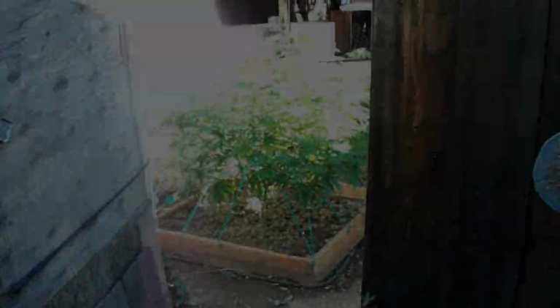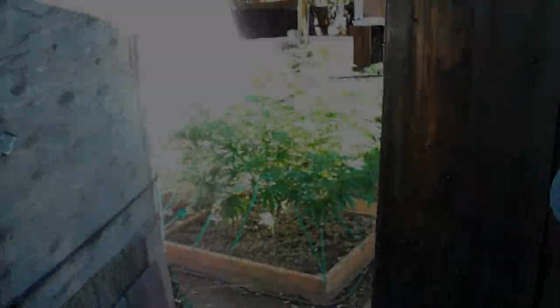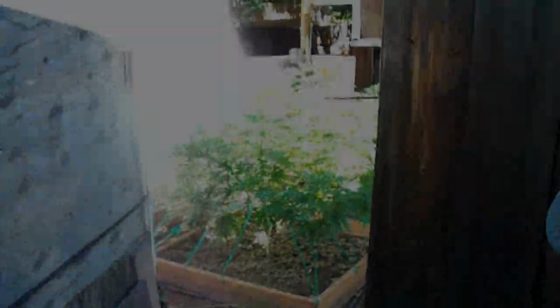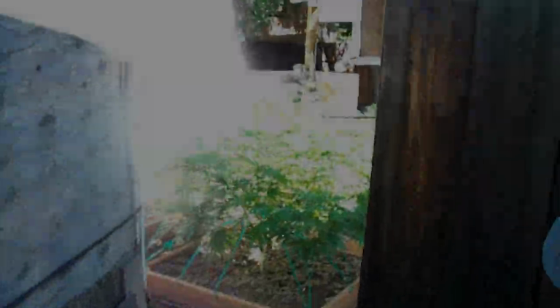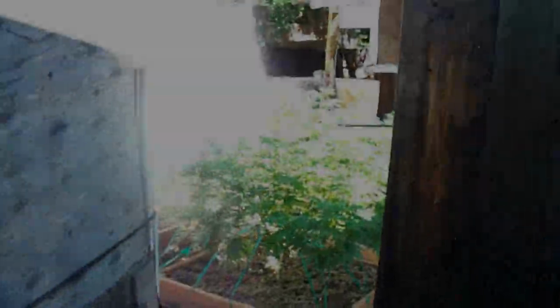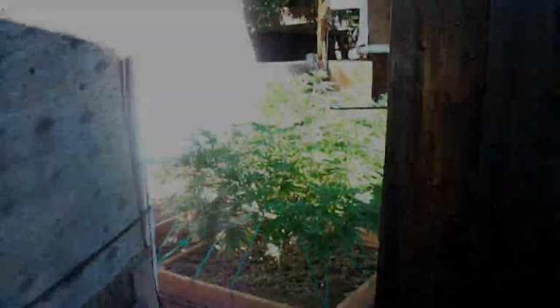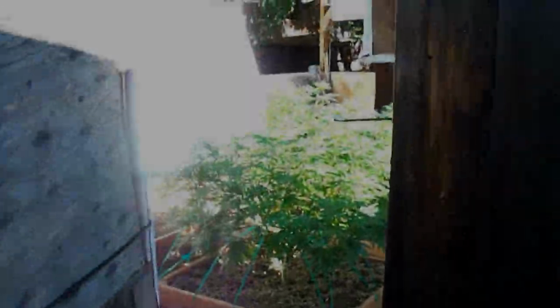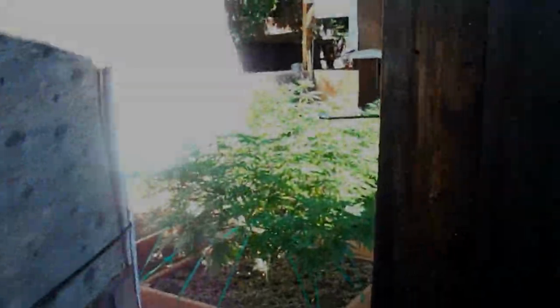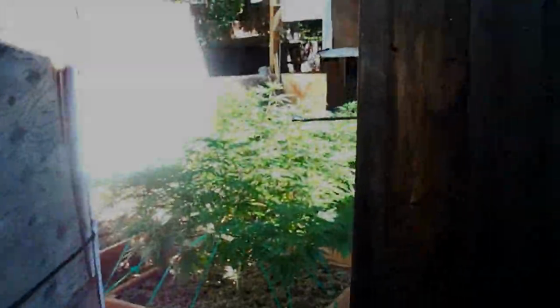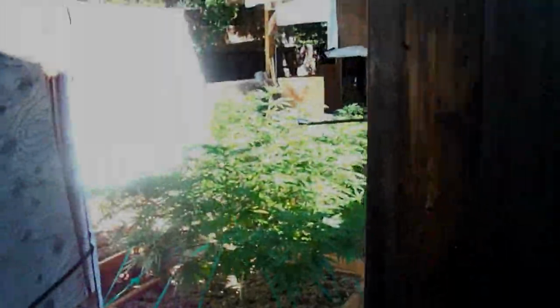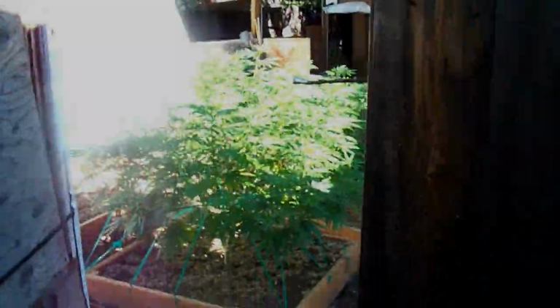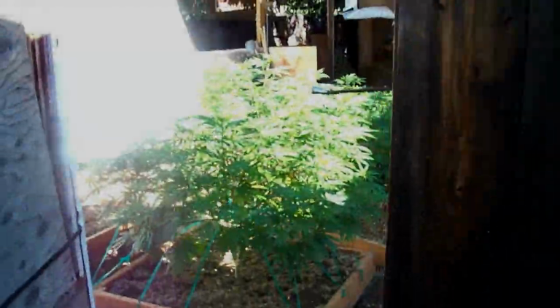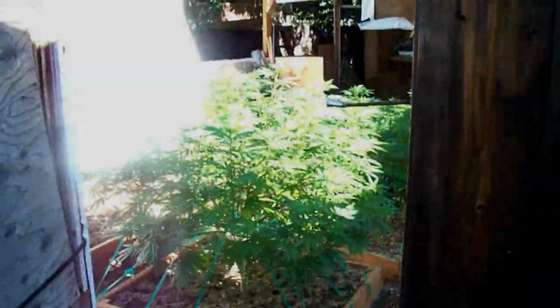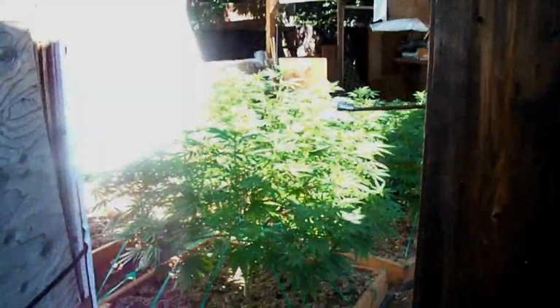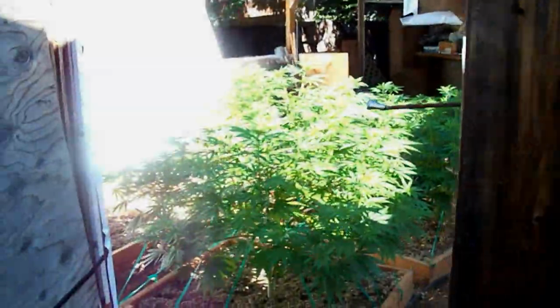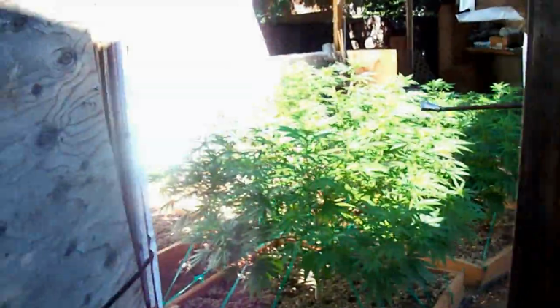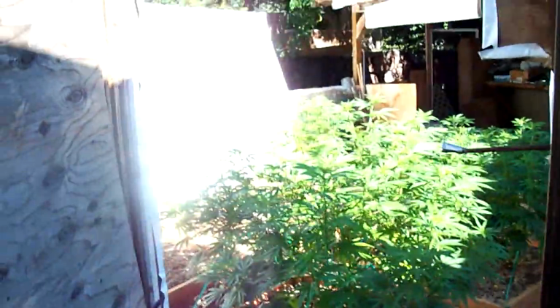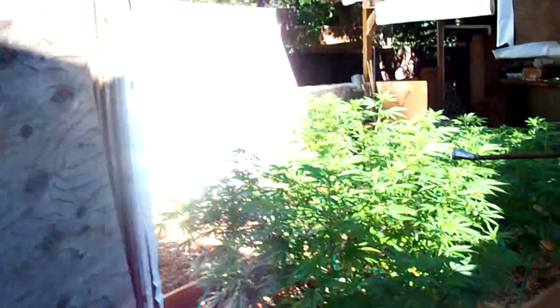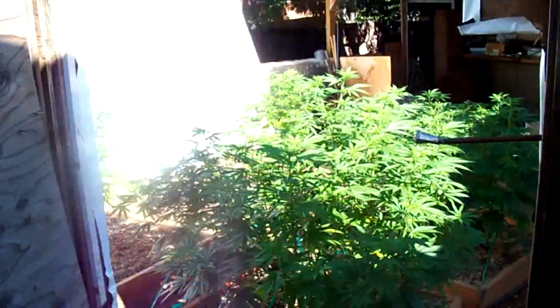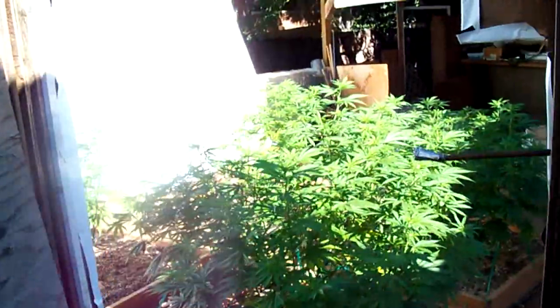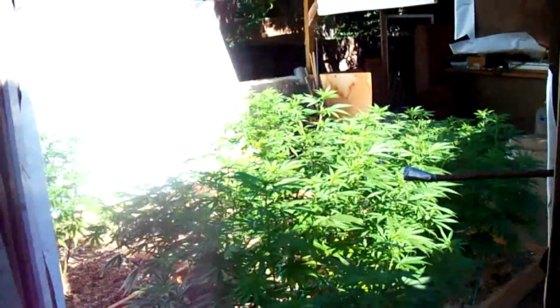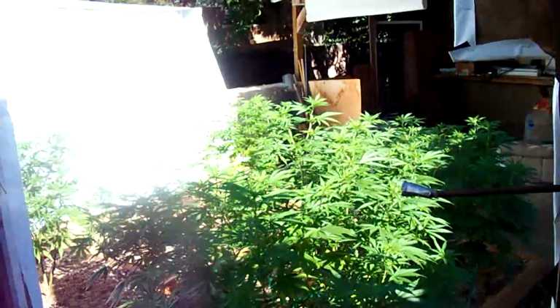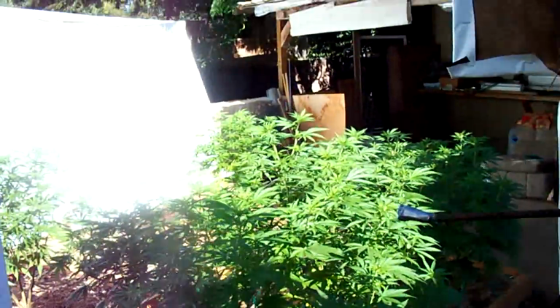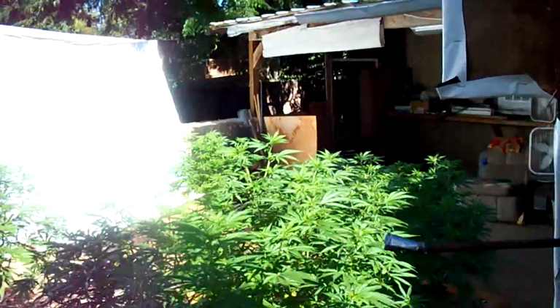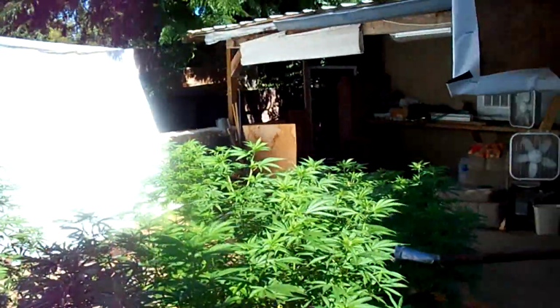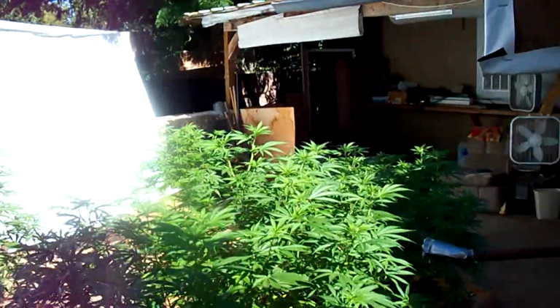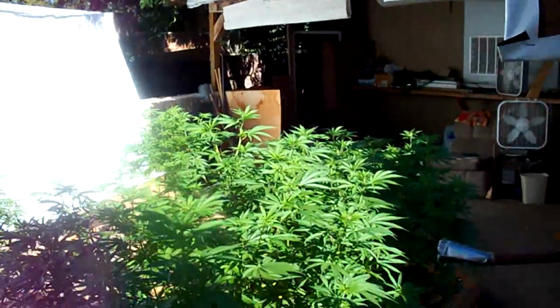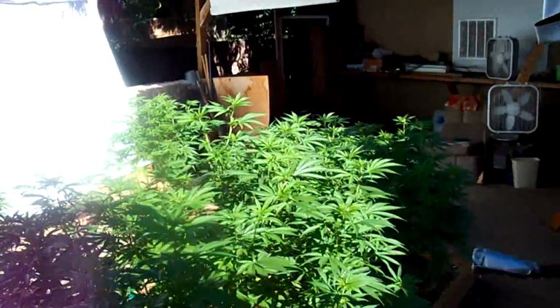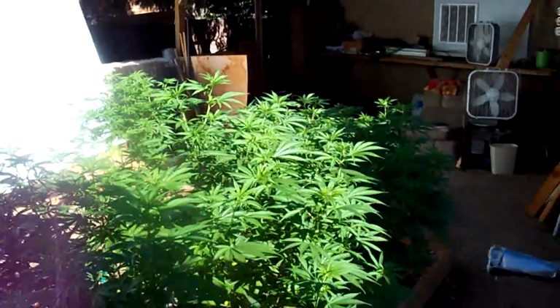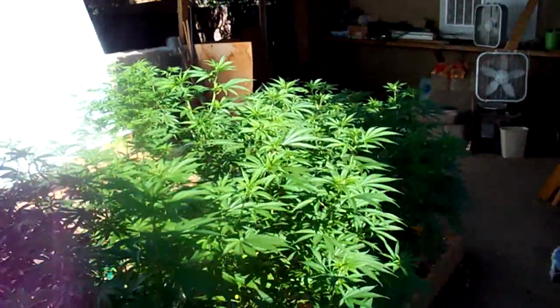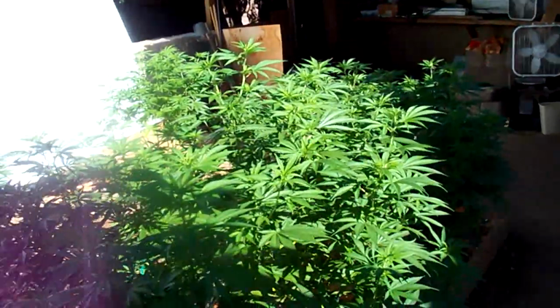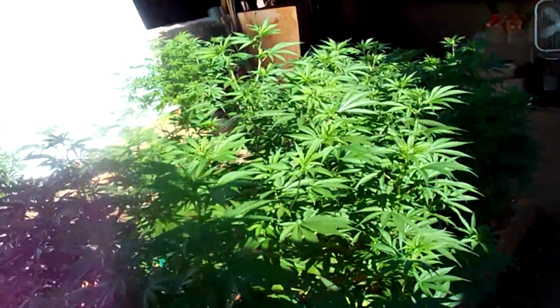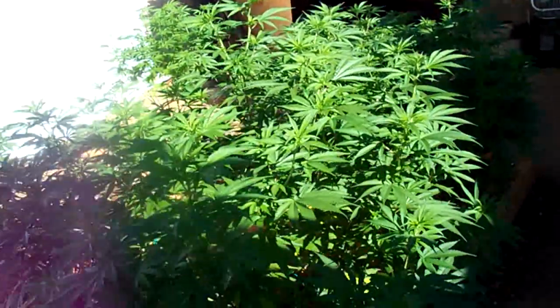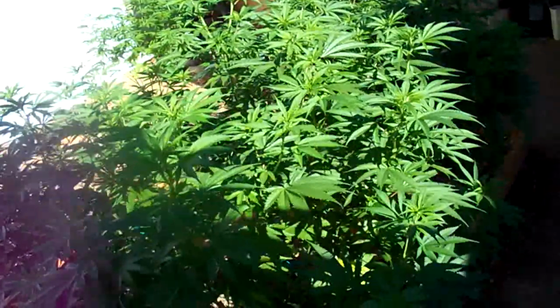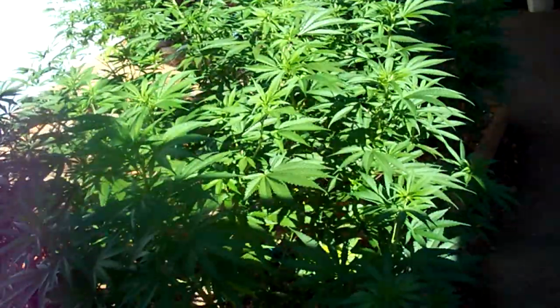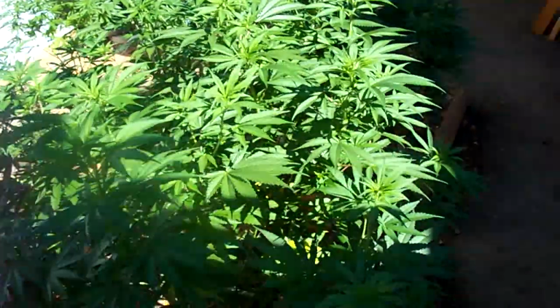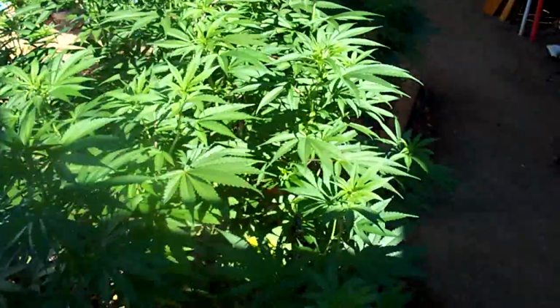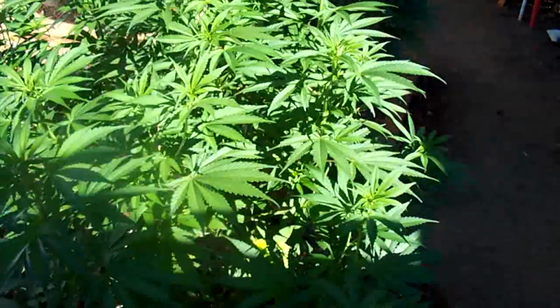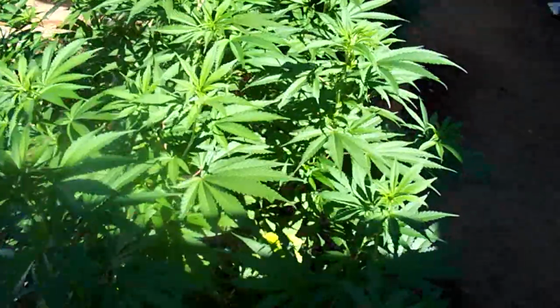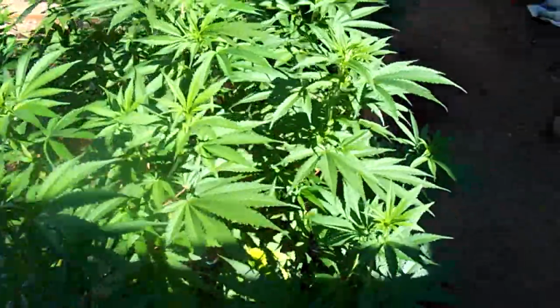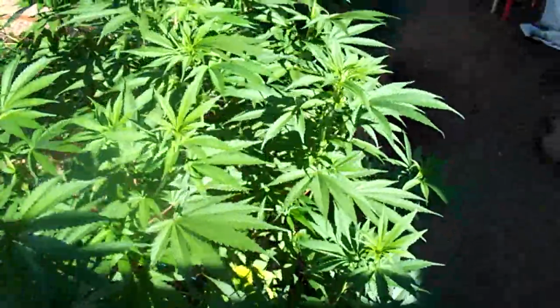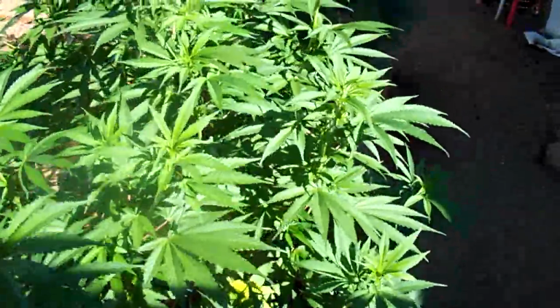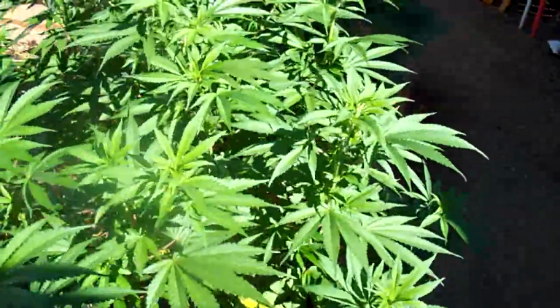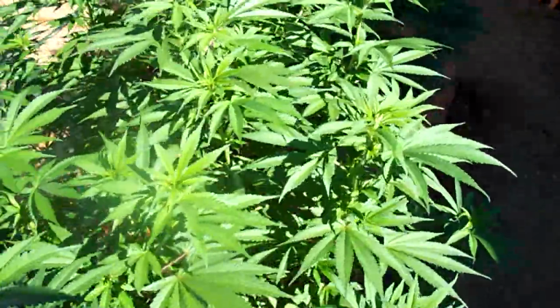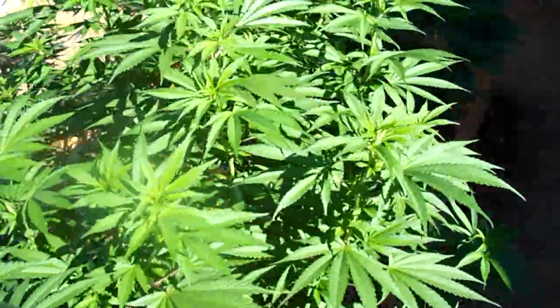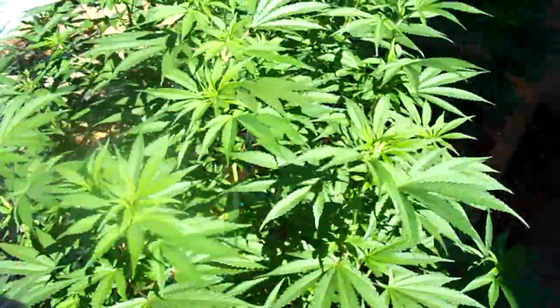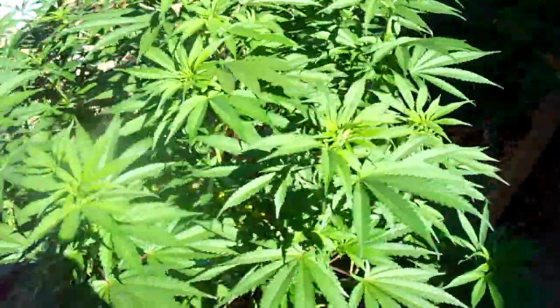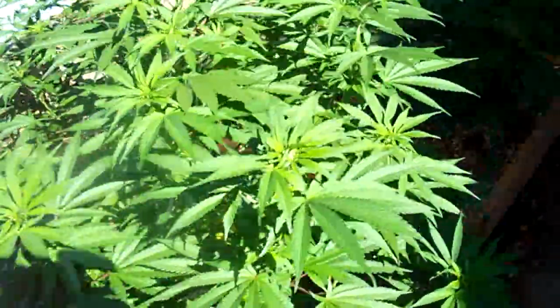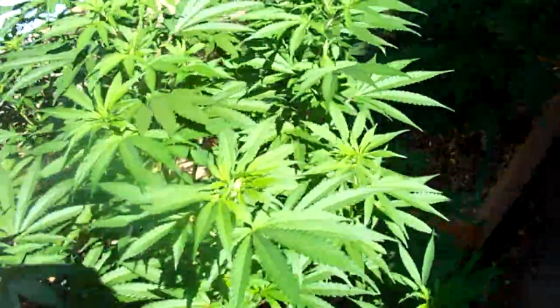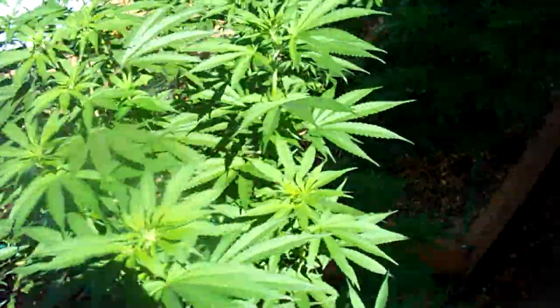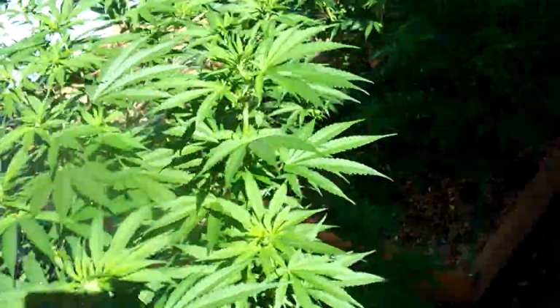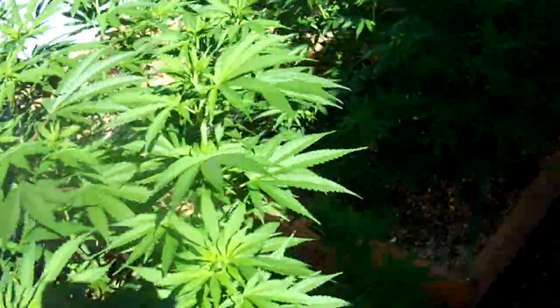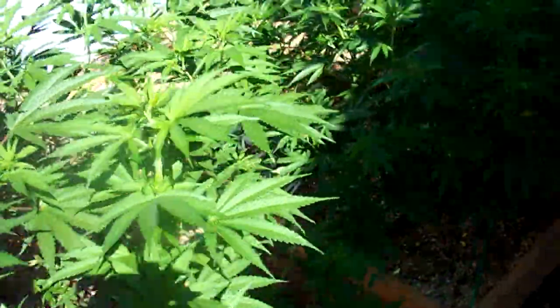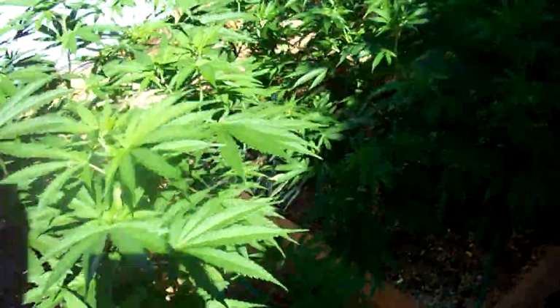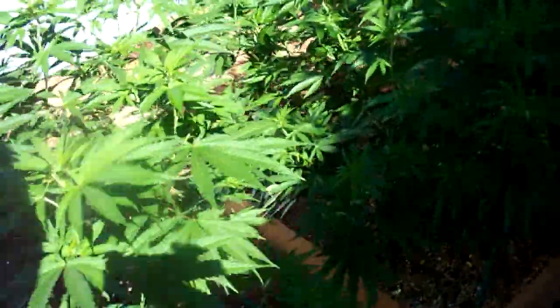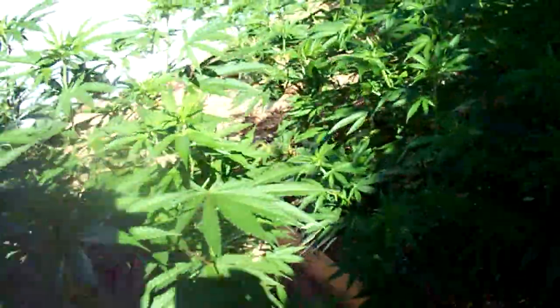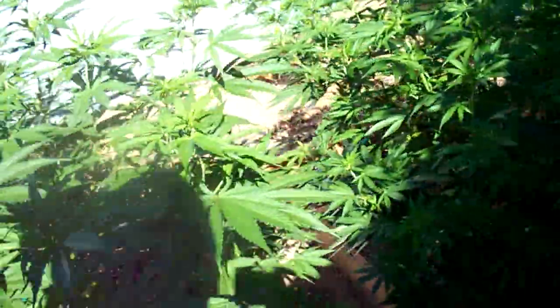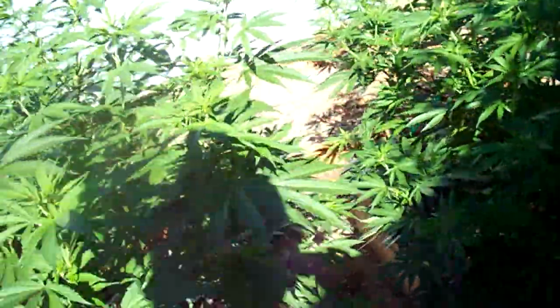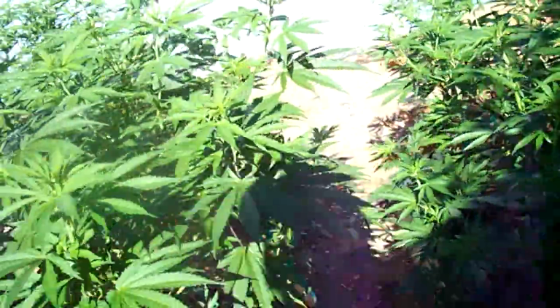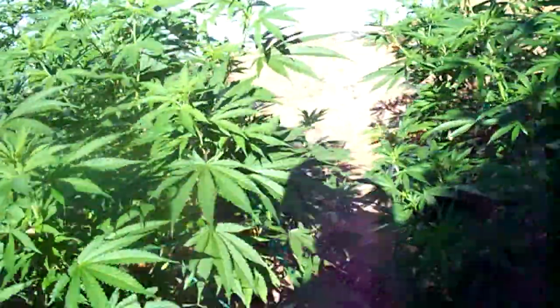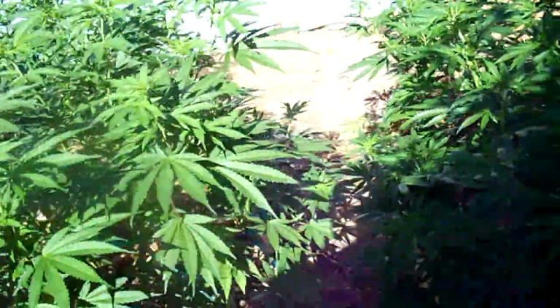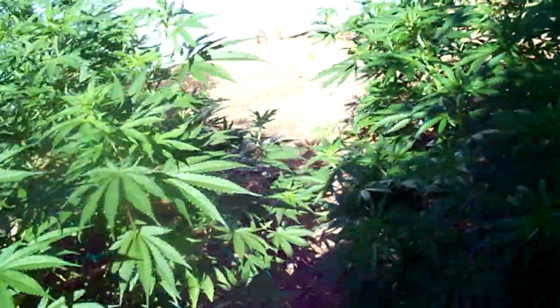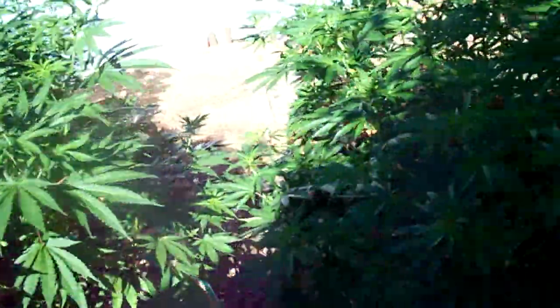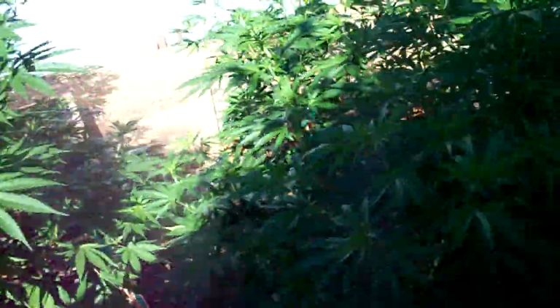What up YouTube? So this is week 9 of veg. Straying Afghani.